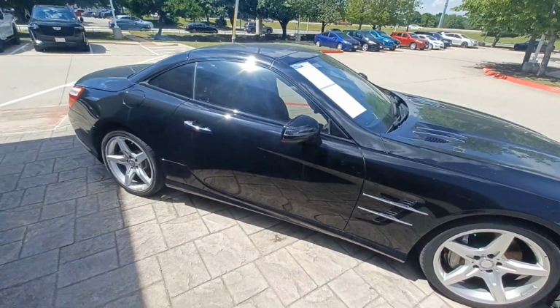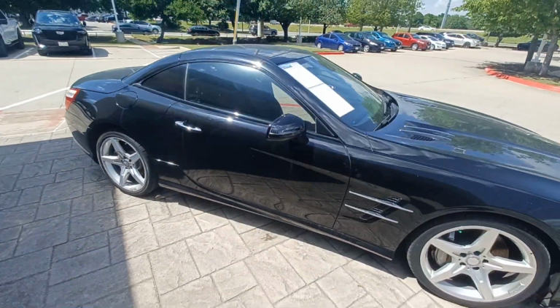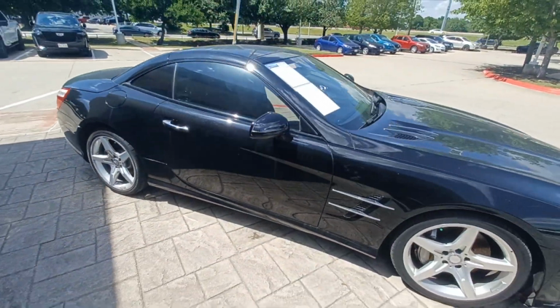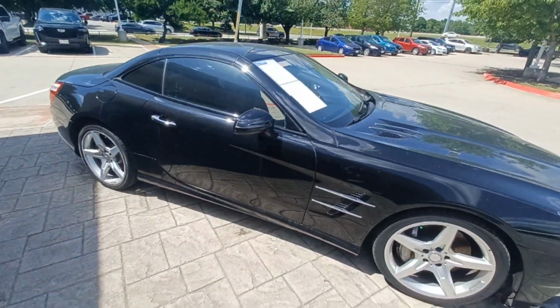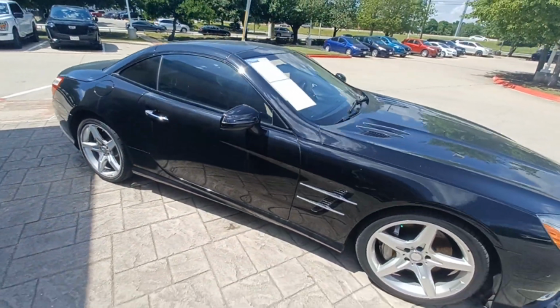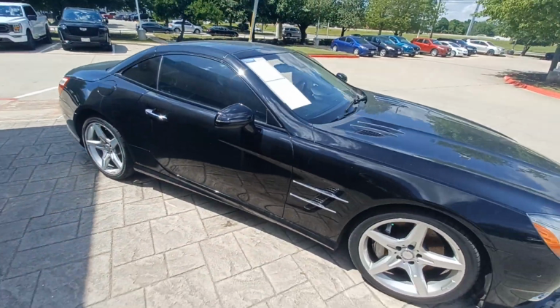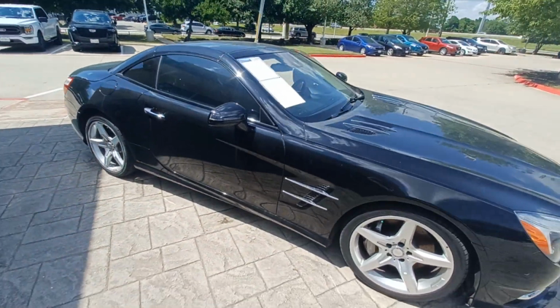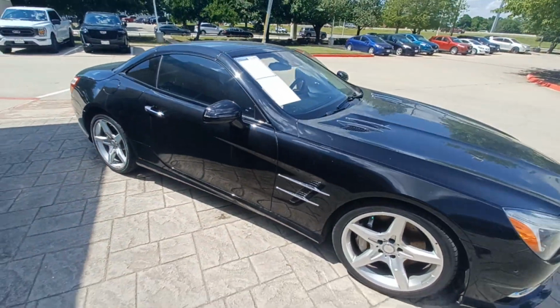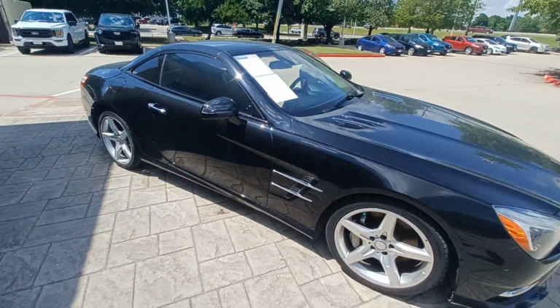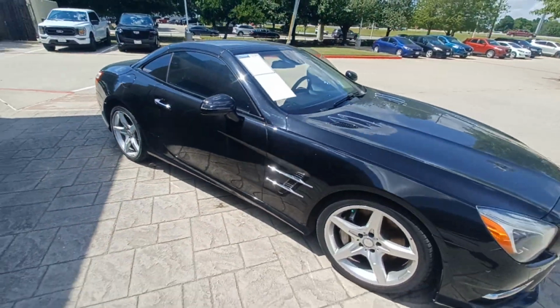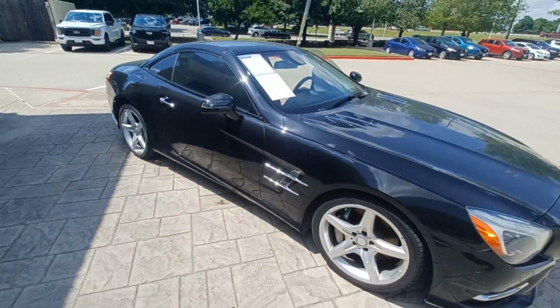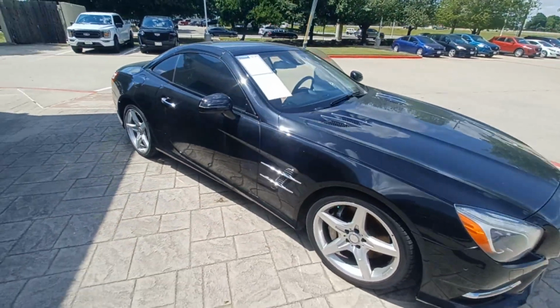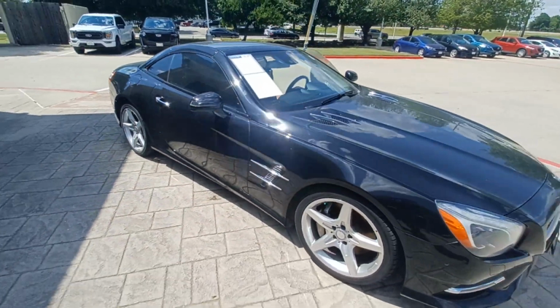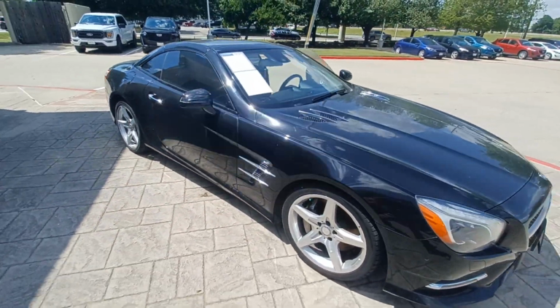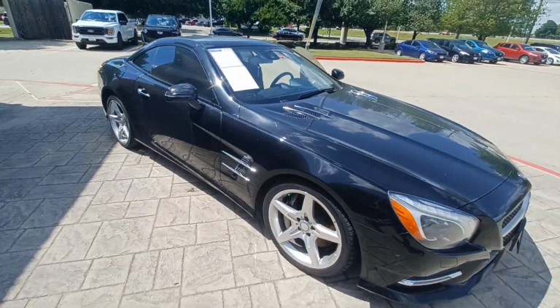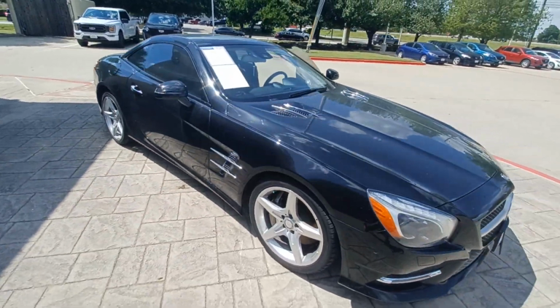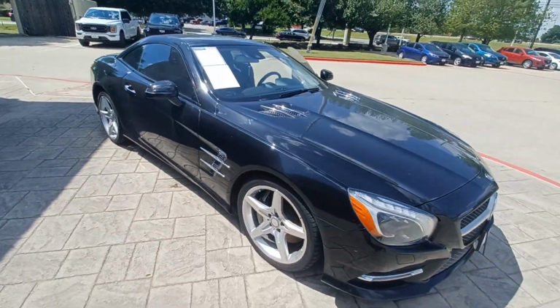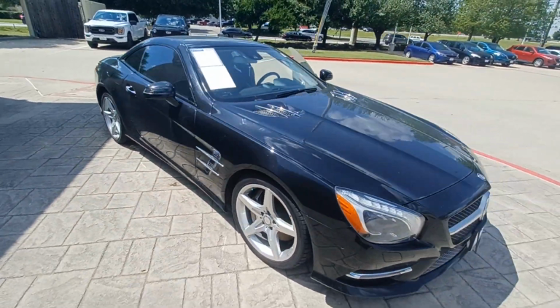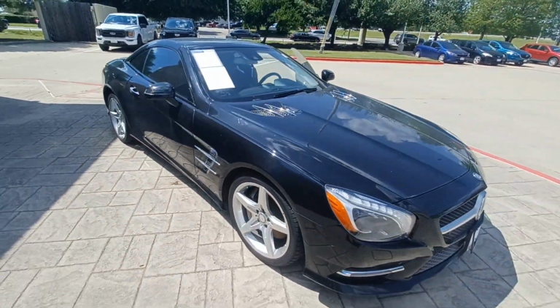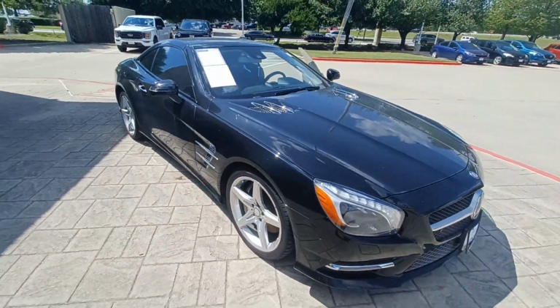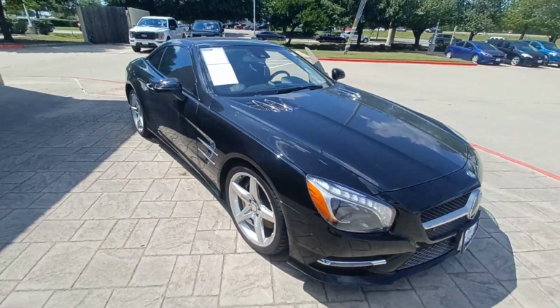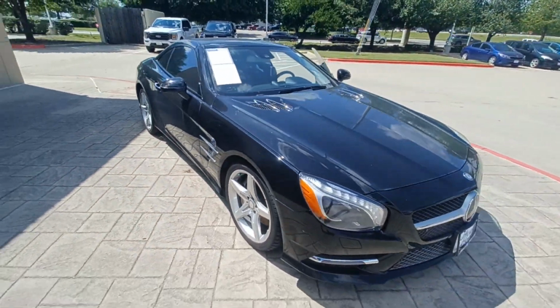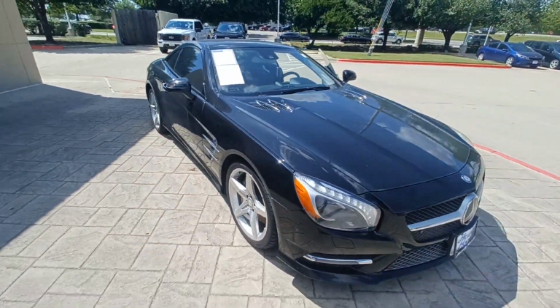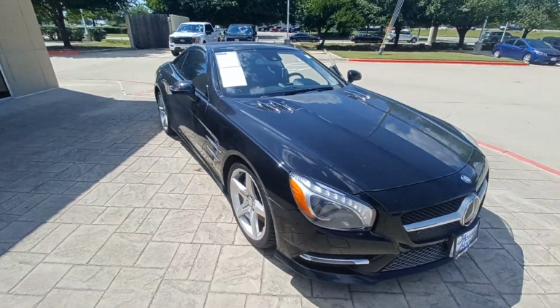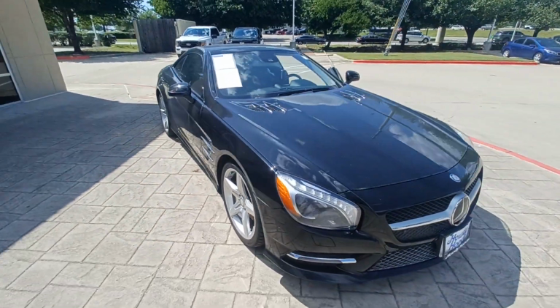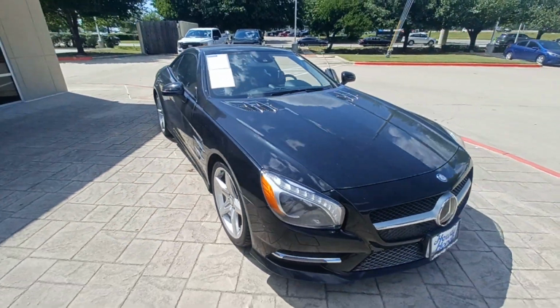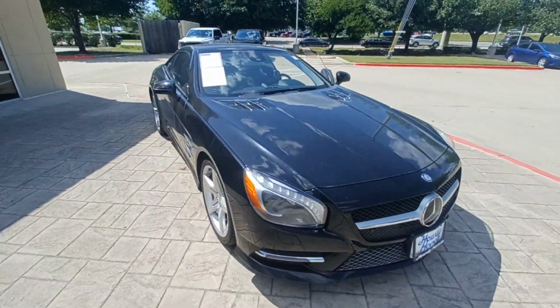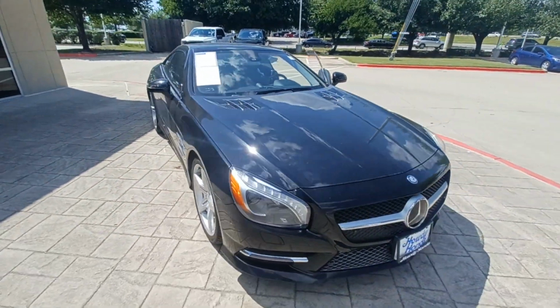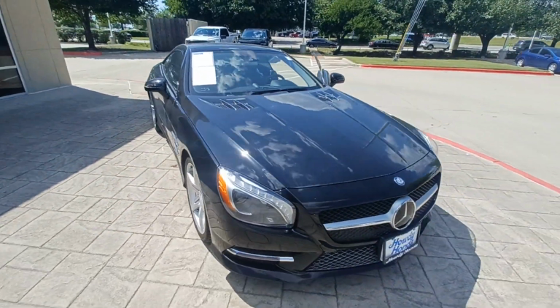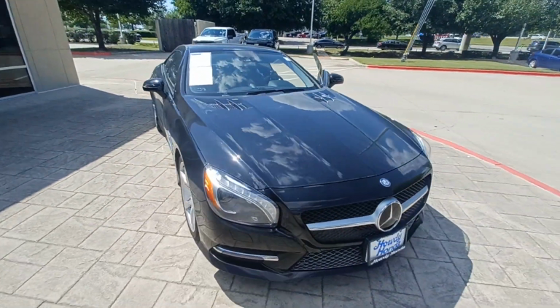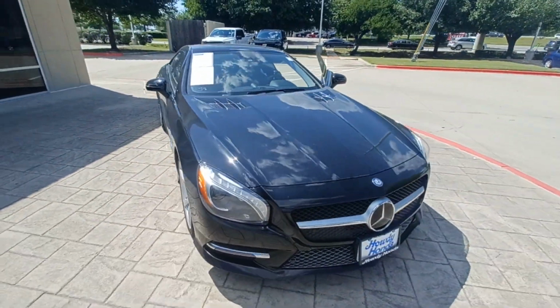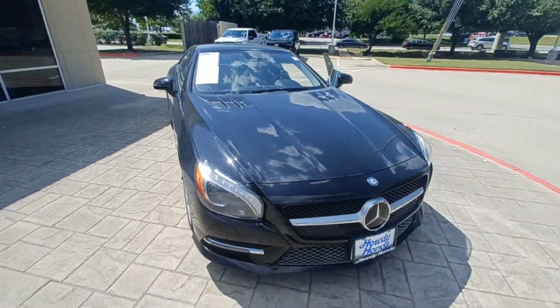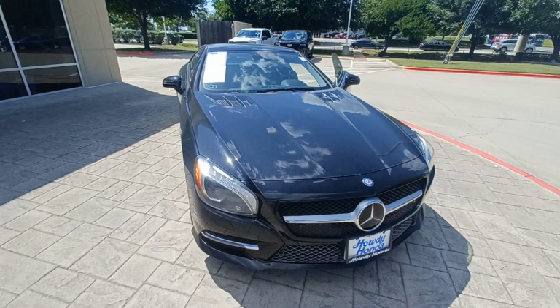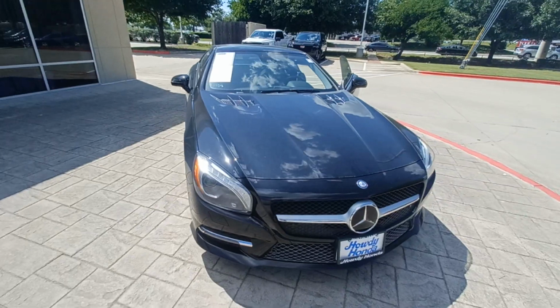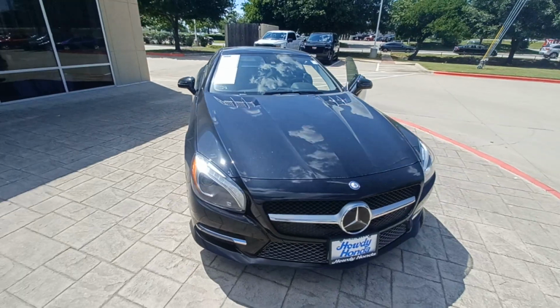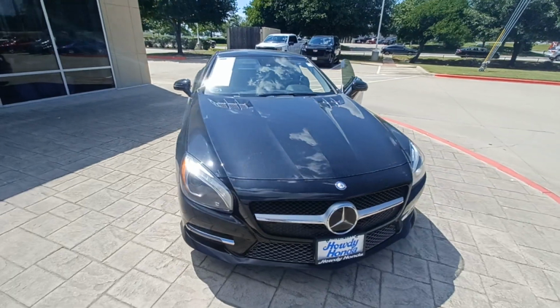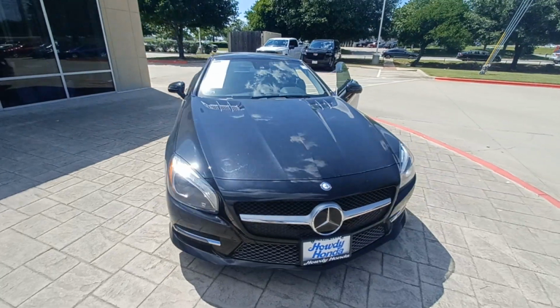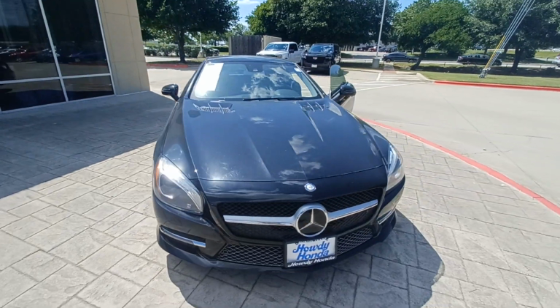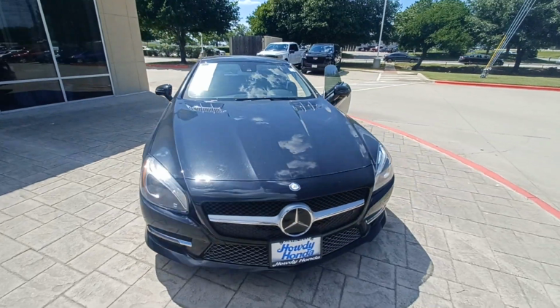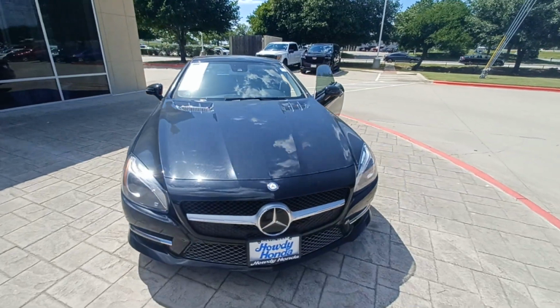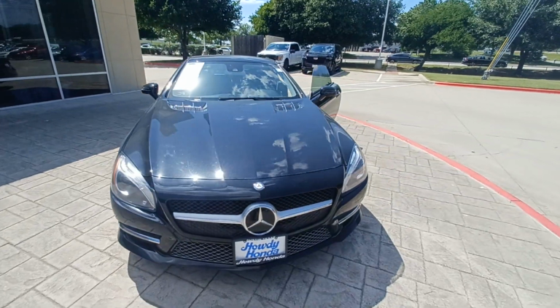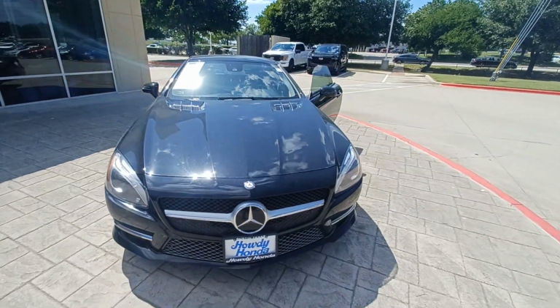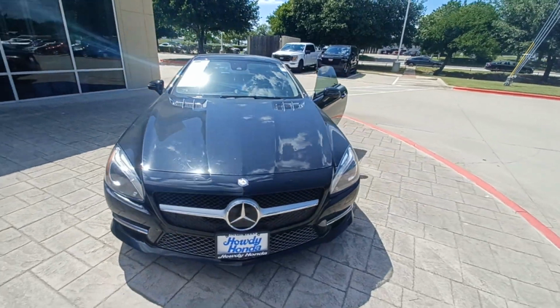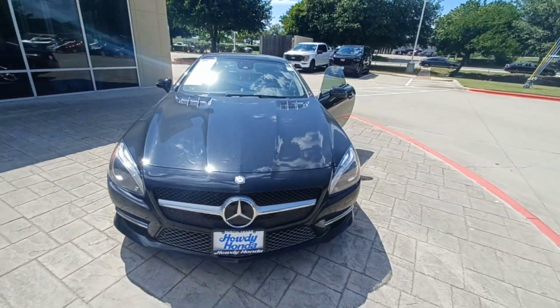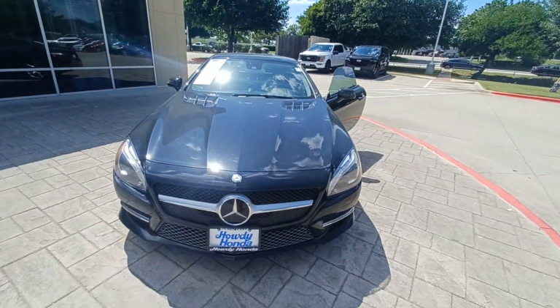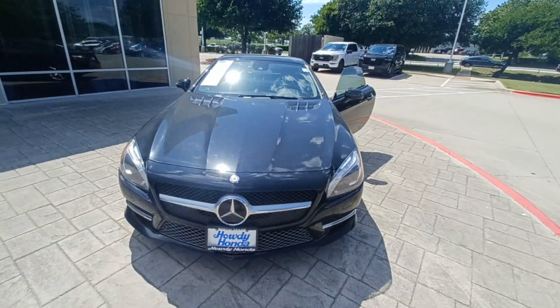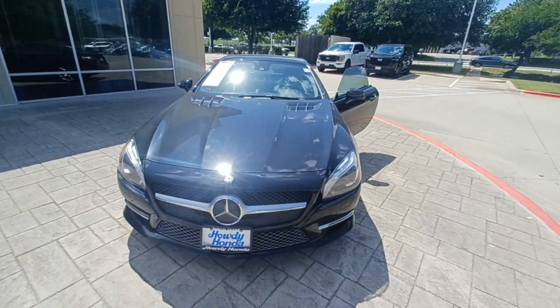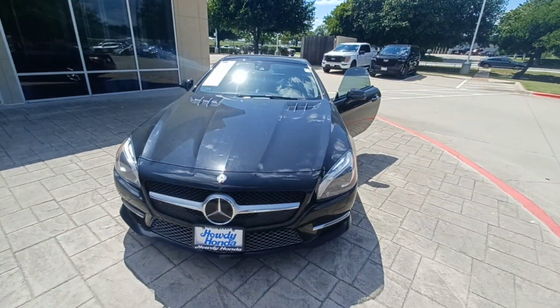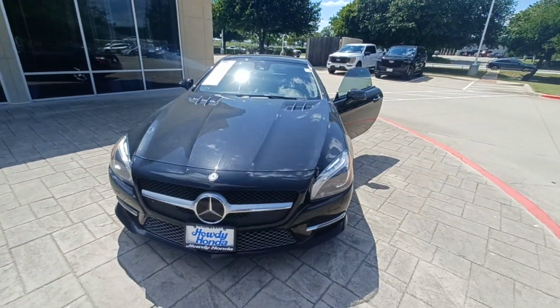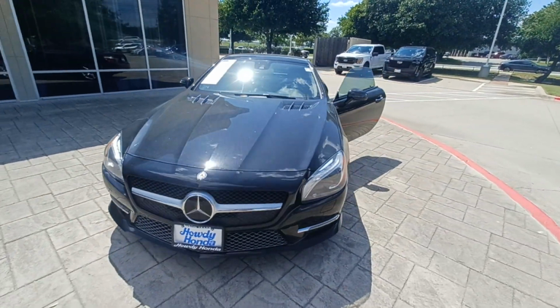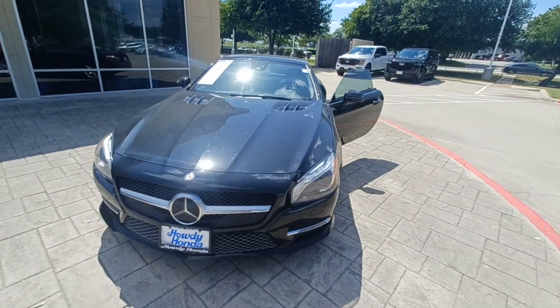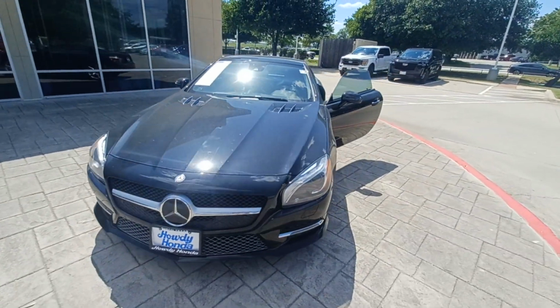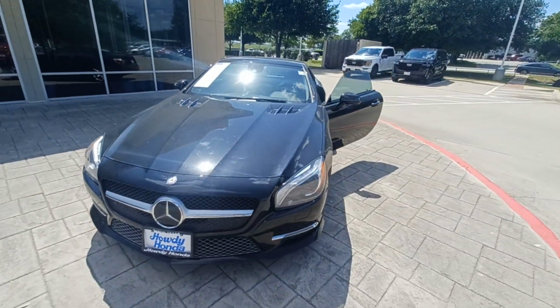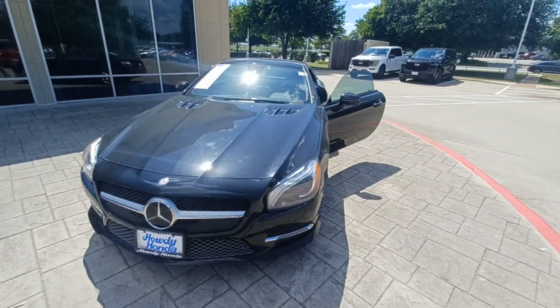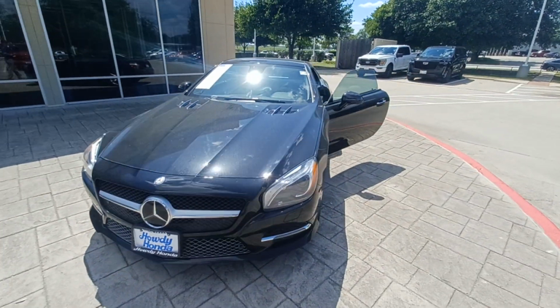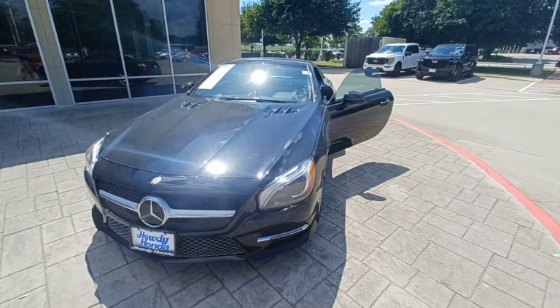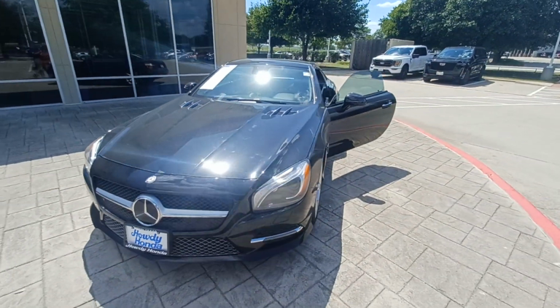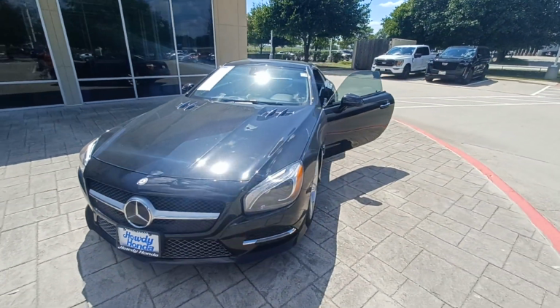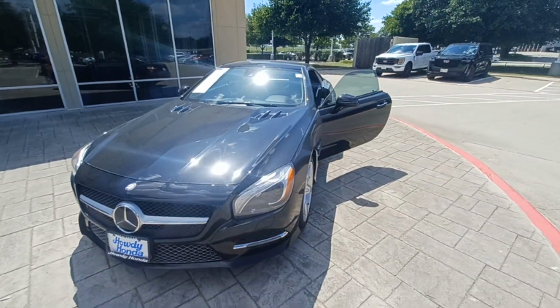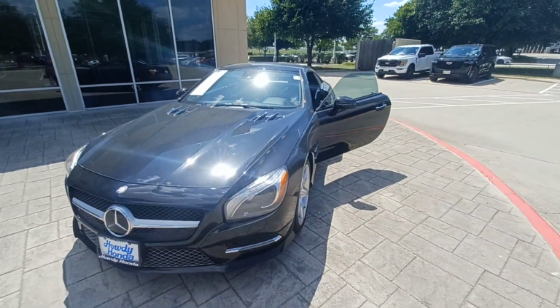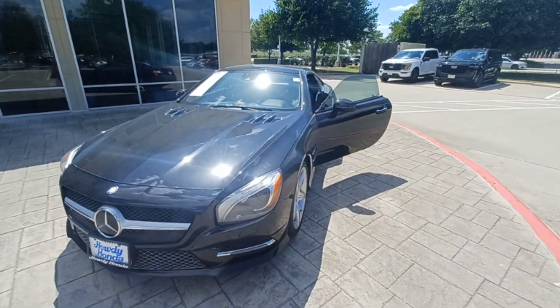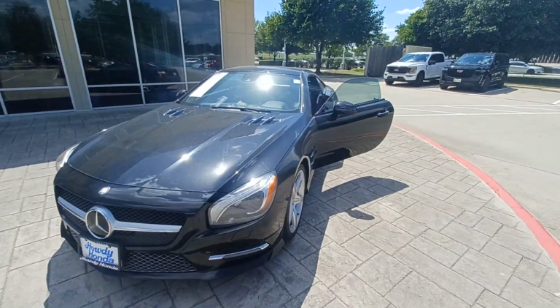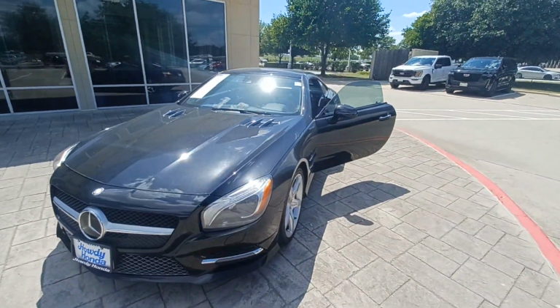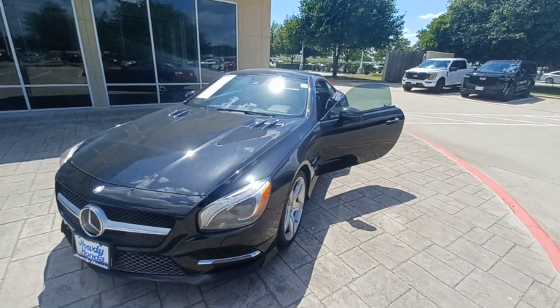And that's my 2015 Mercedes-Benz SL400 Roadster. I'm Jason down at Howdy Honda. Thank you.